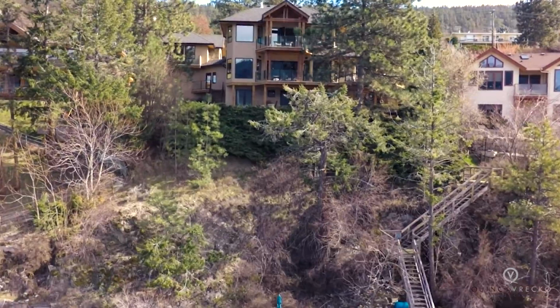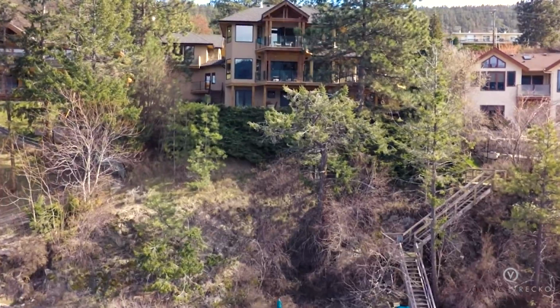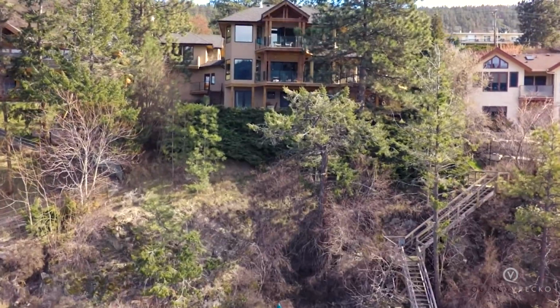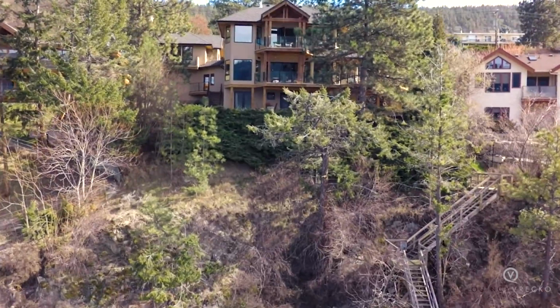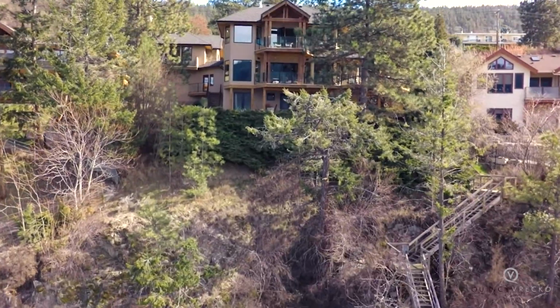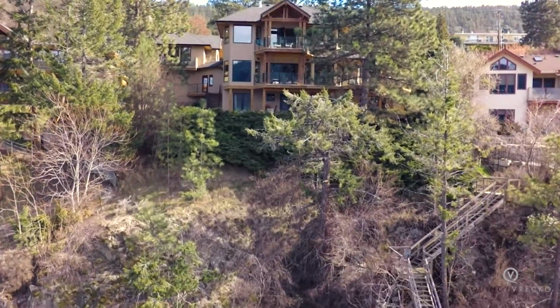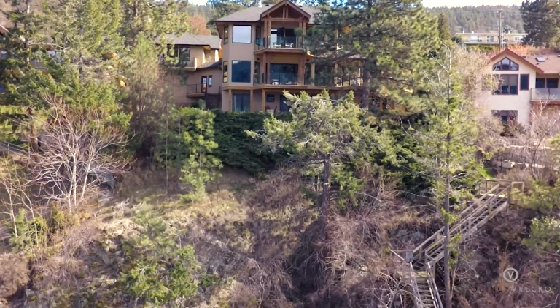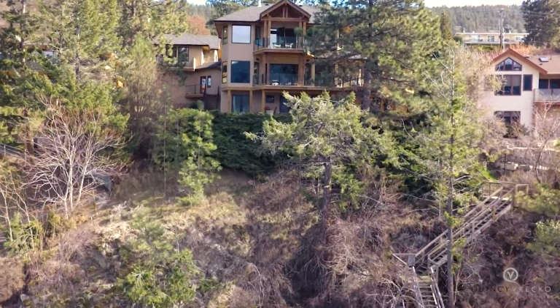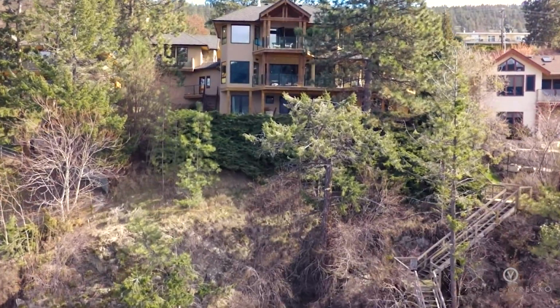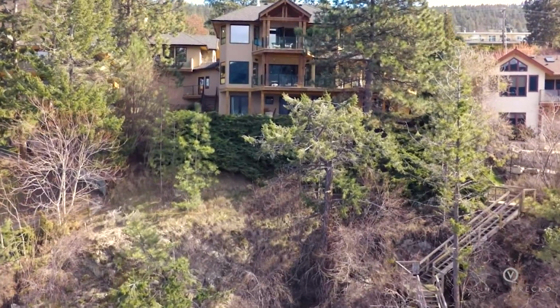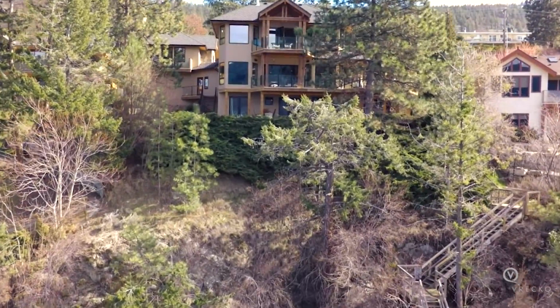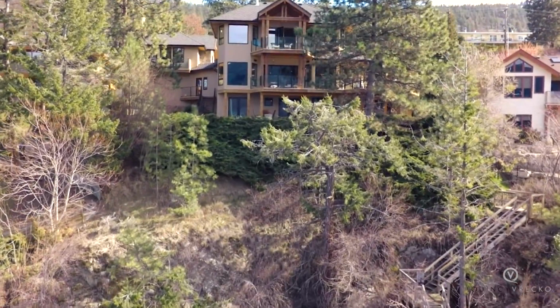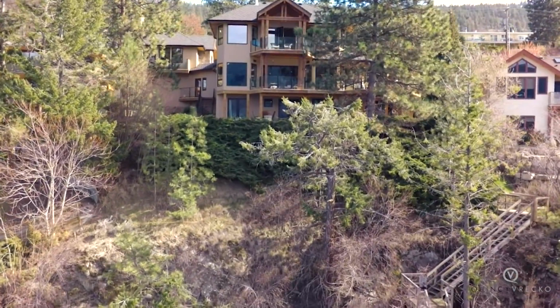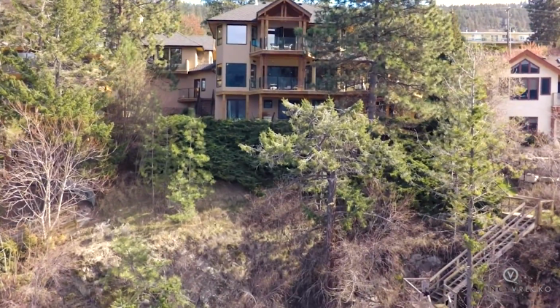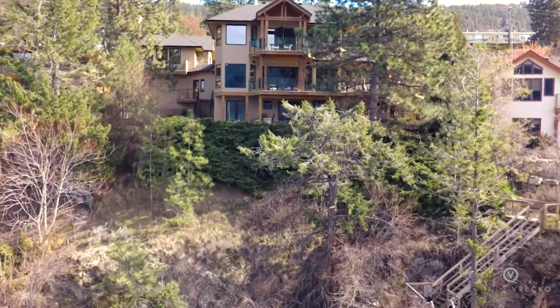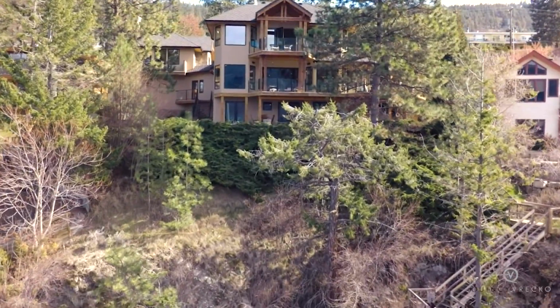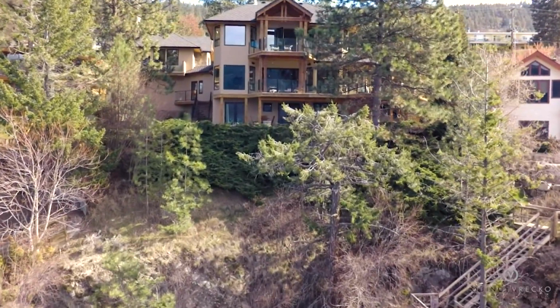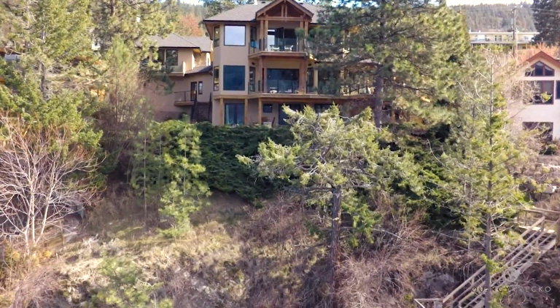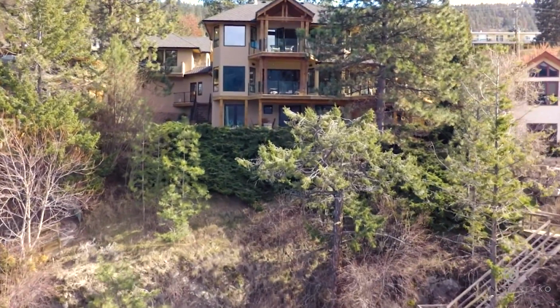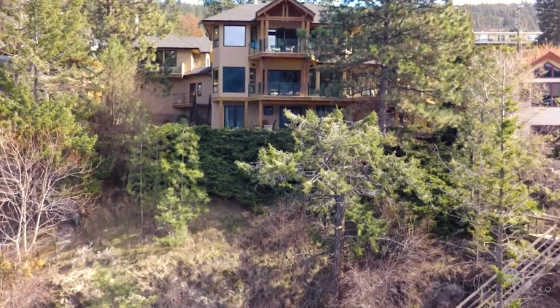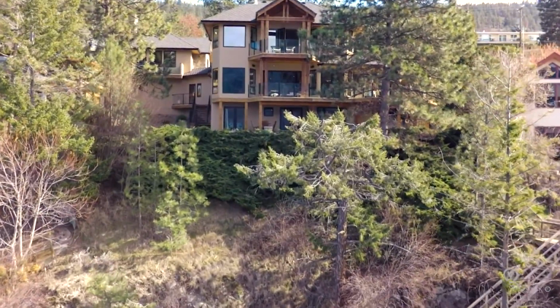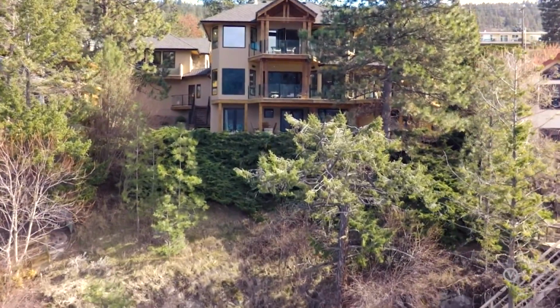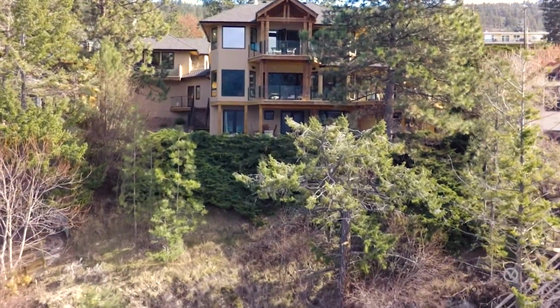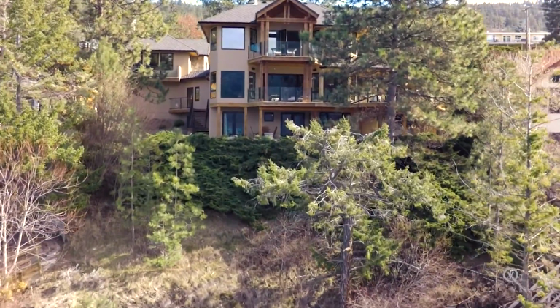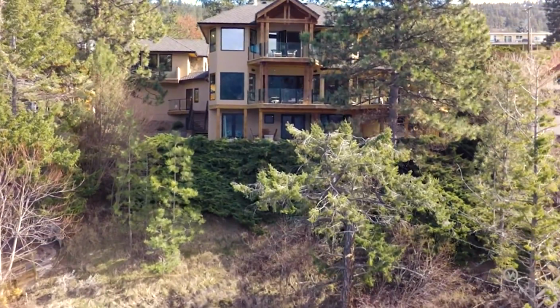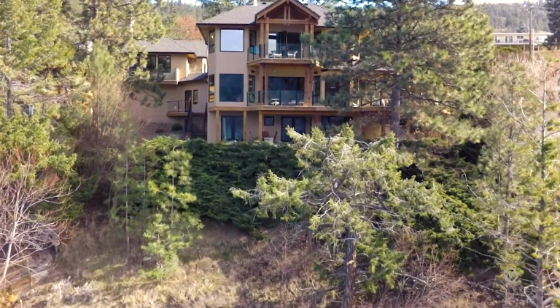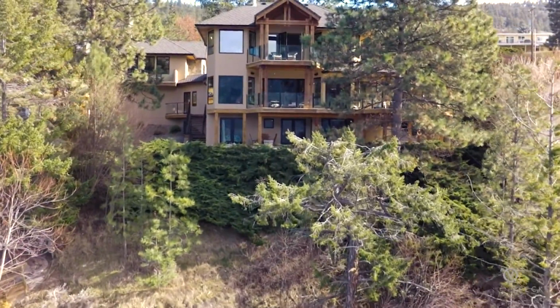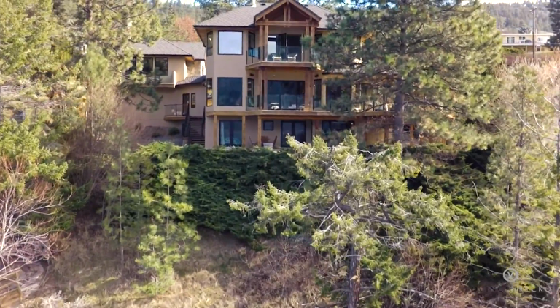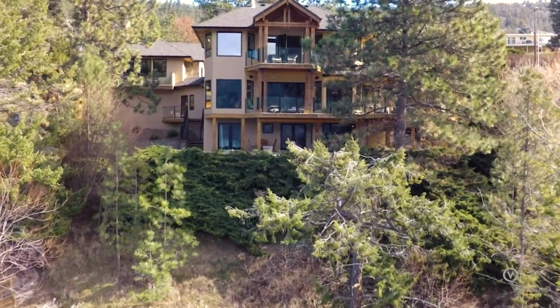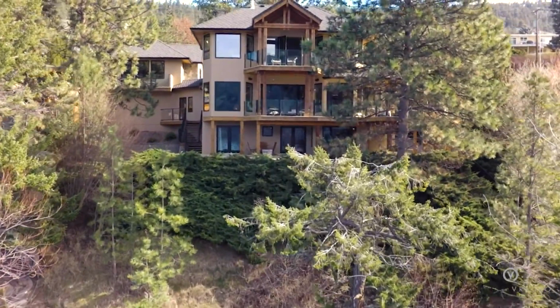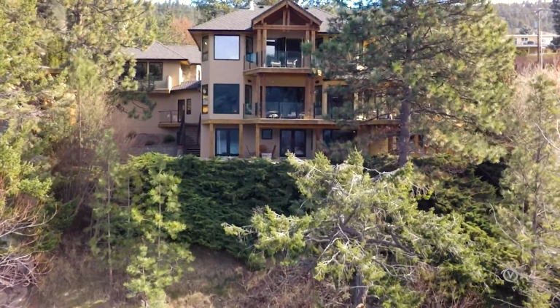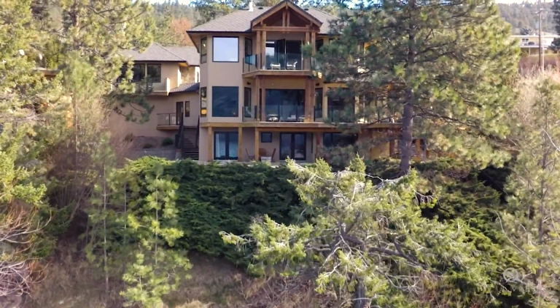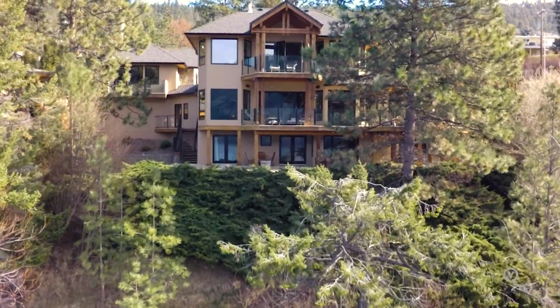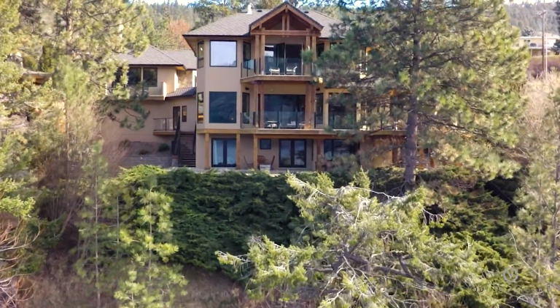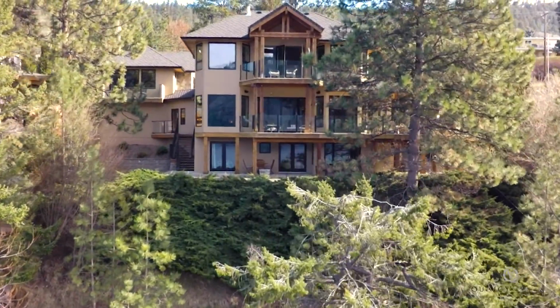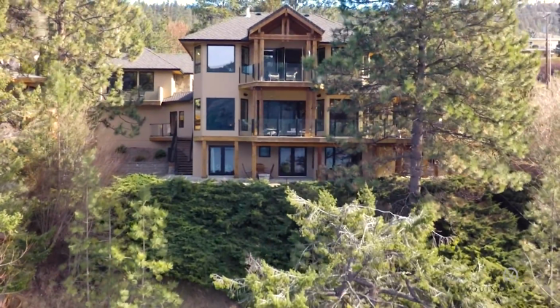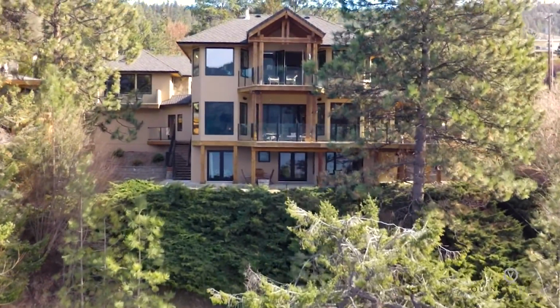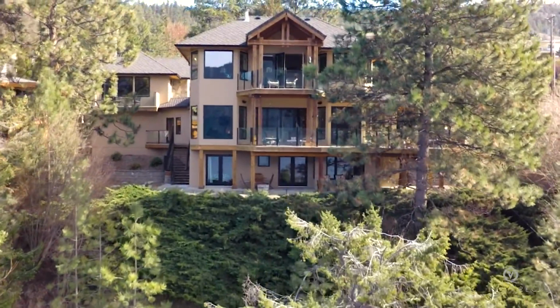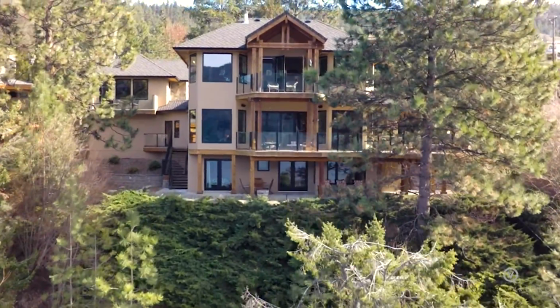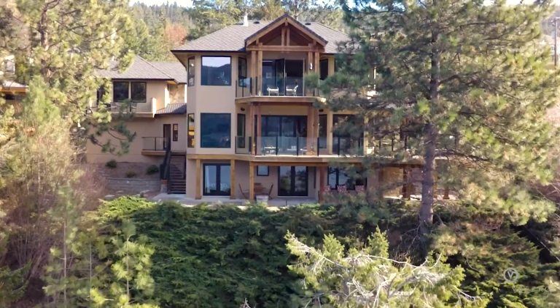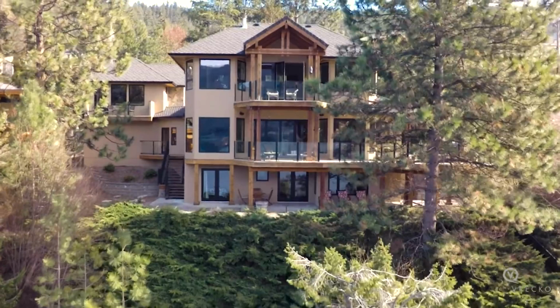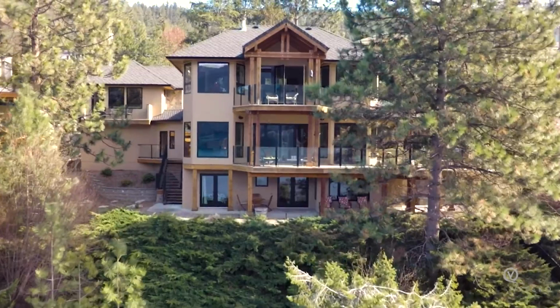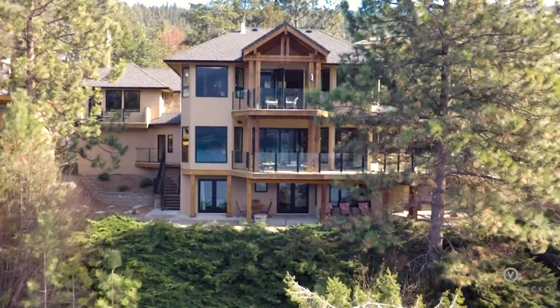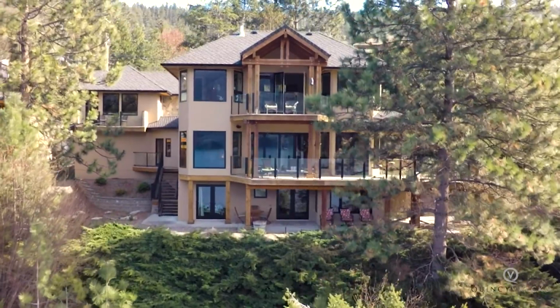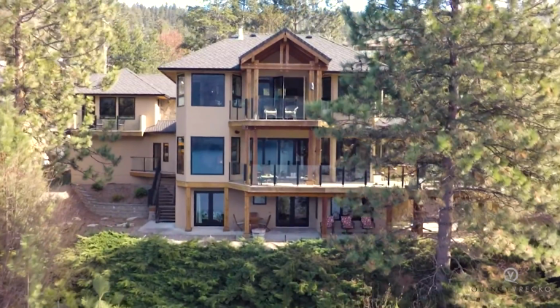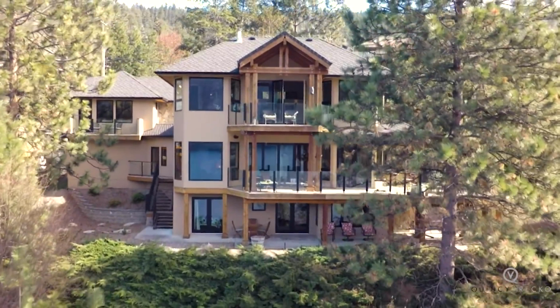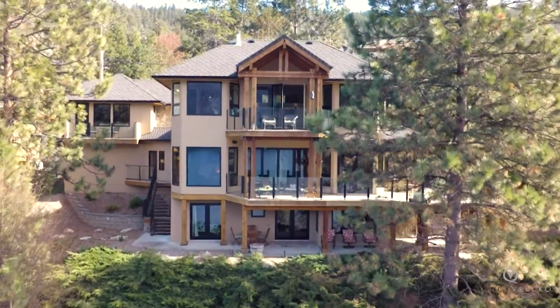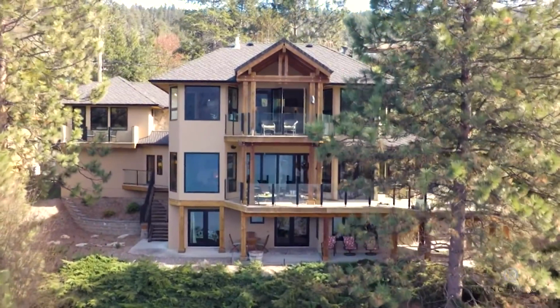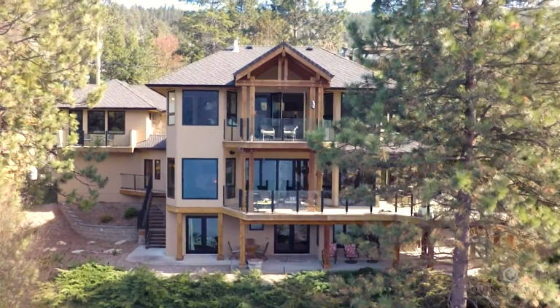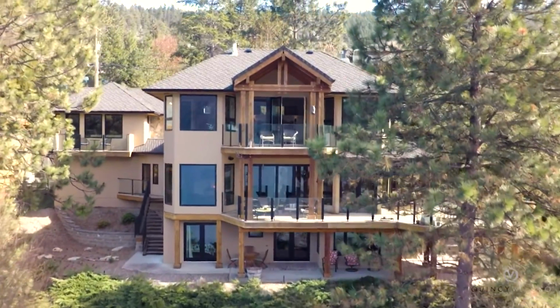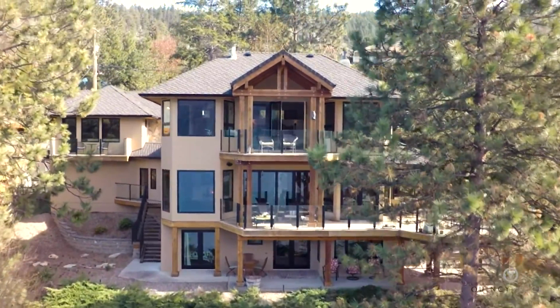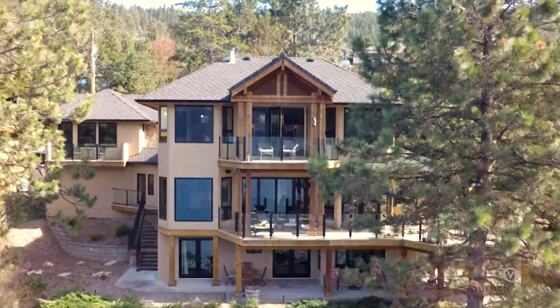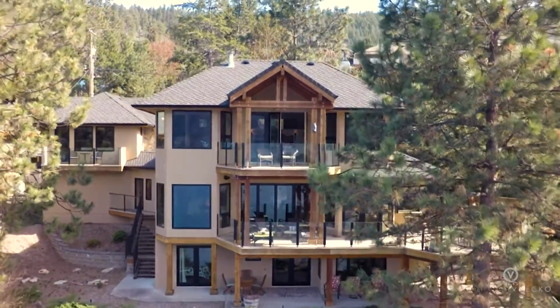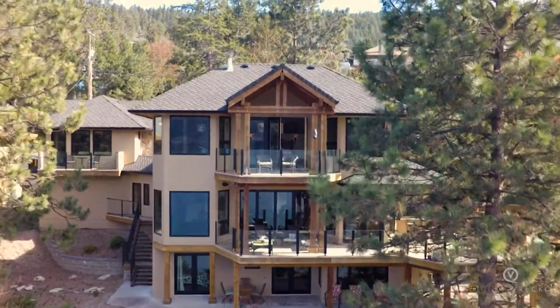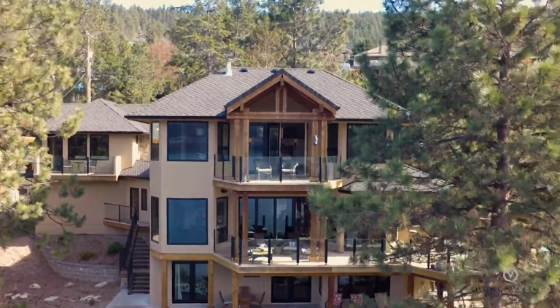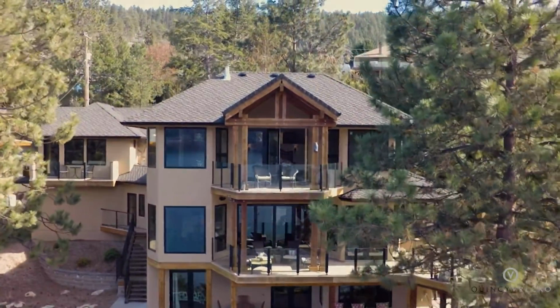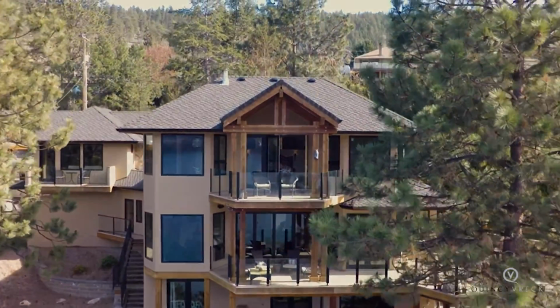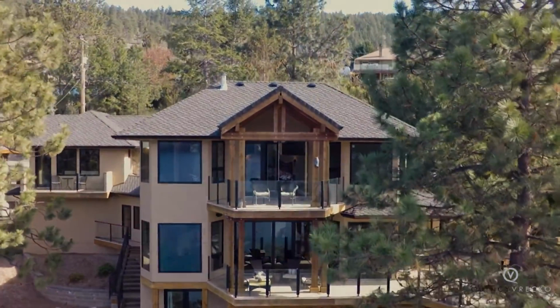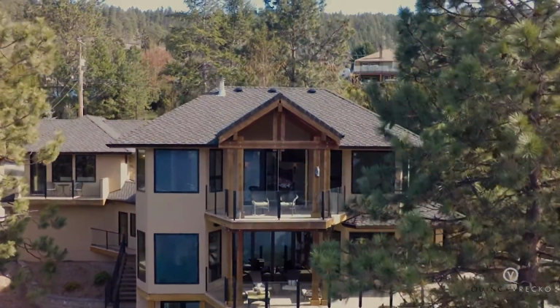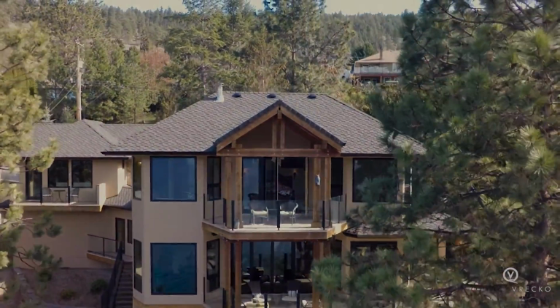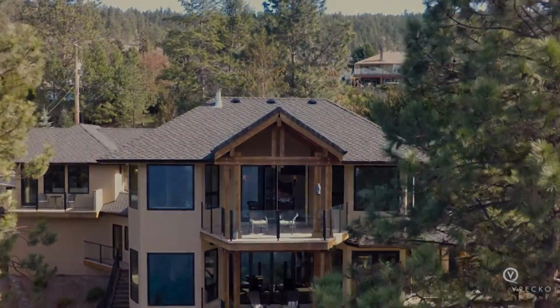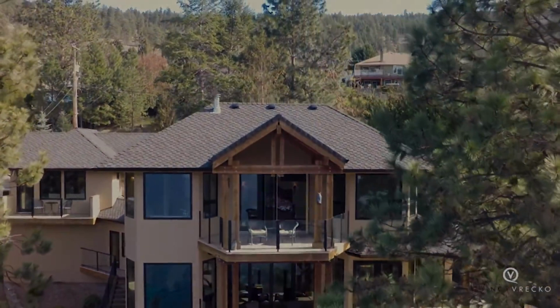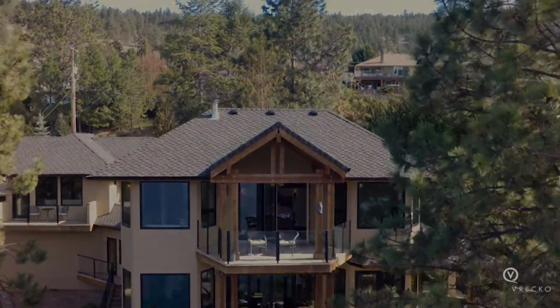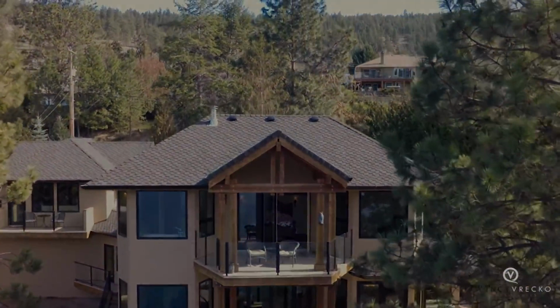Situated on nearly a half acre of land, this home is just 15 minutes to downtown Kelowna and 10 minutes to the airport.